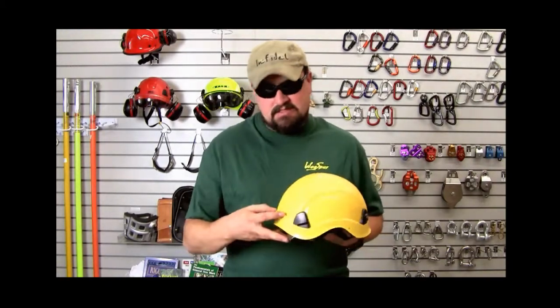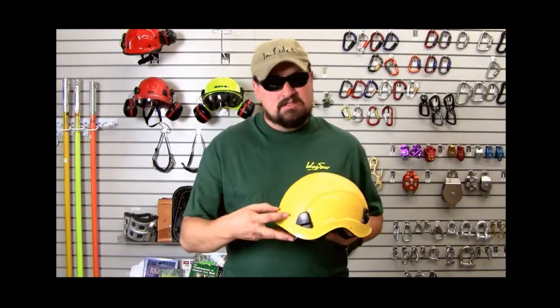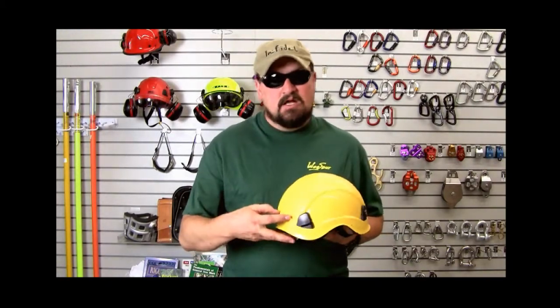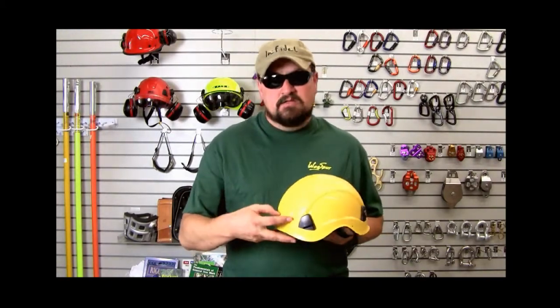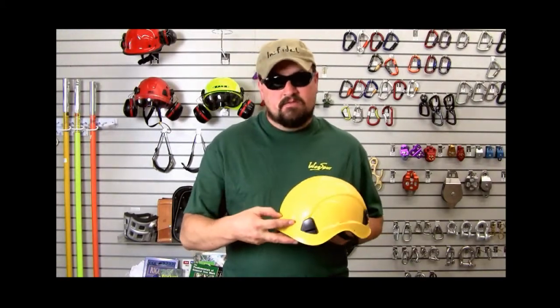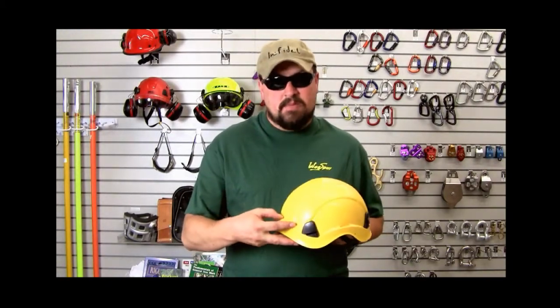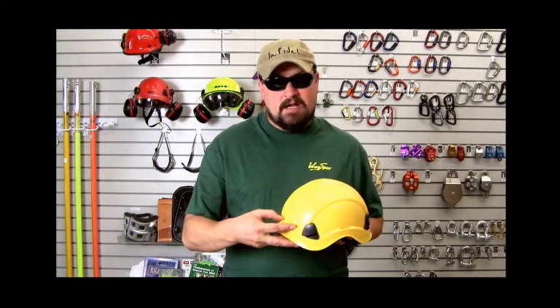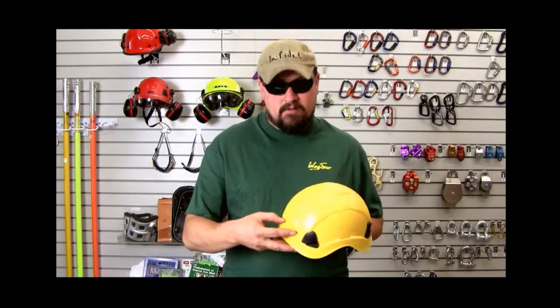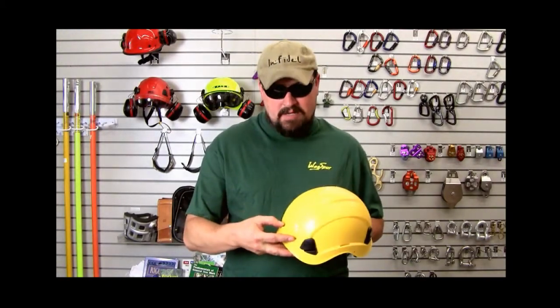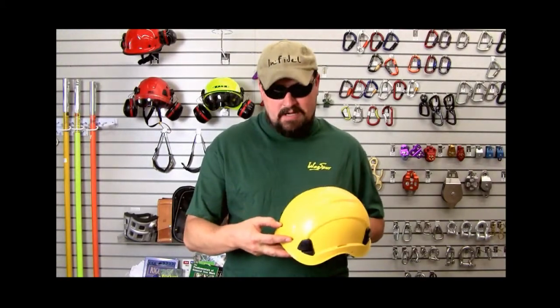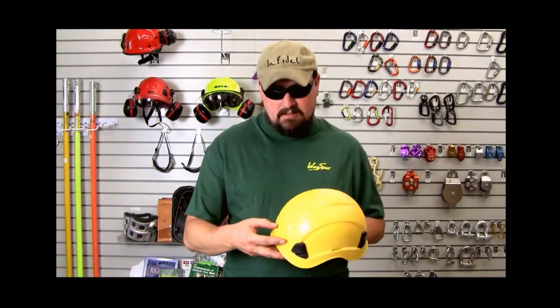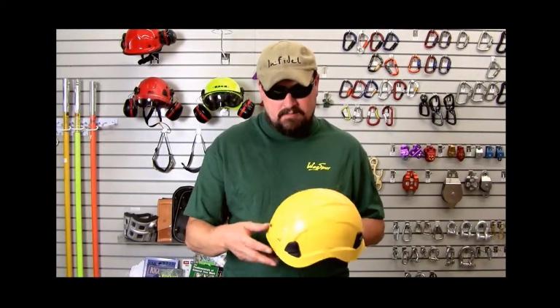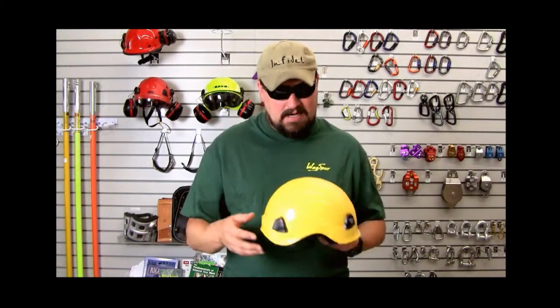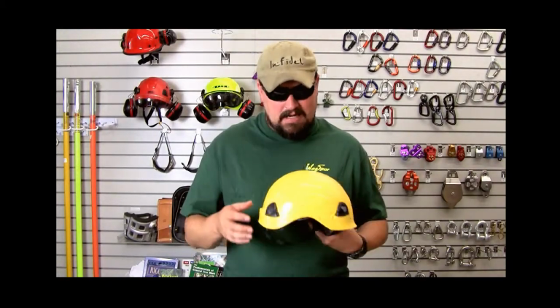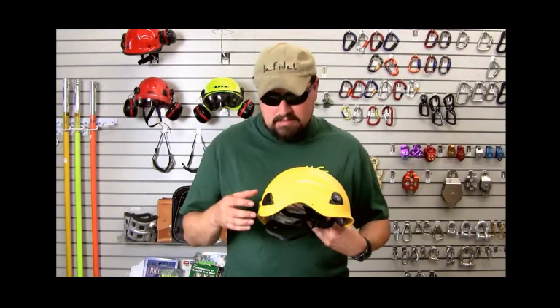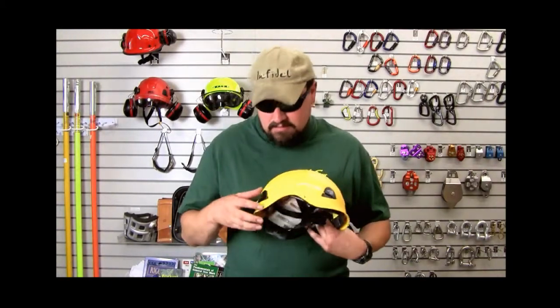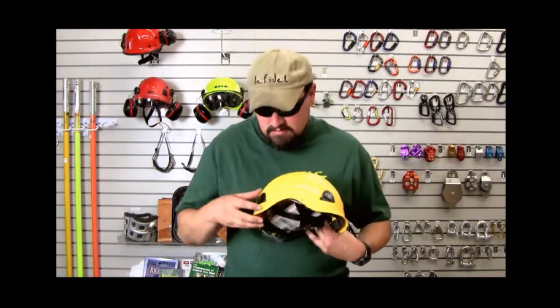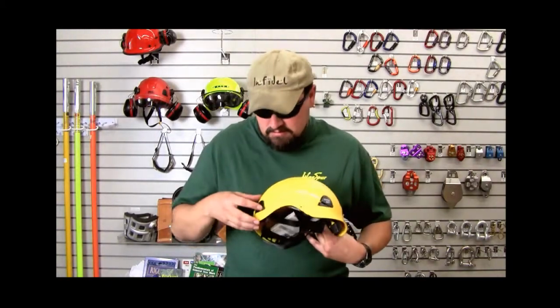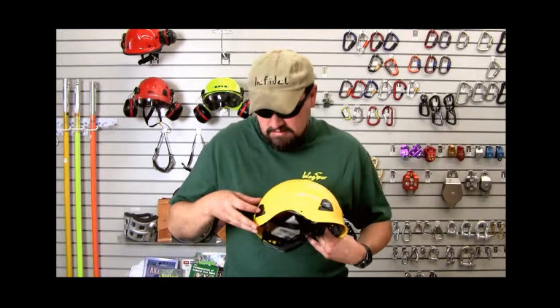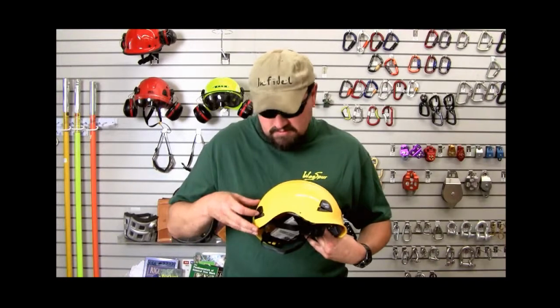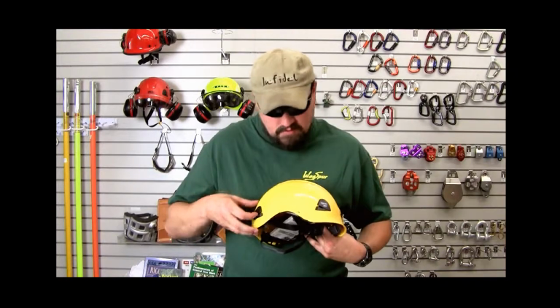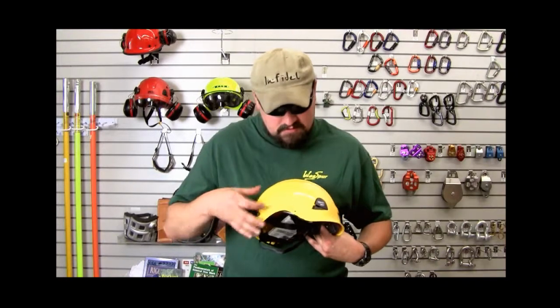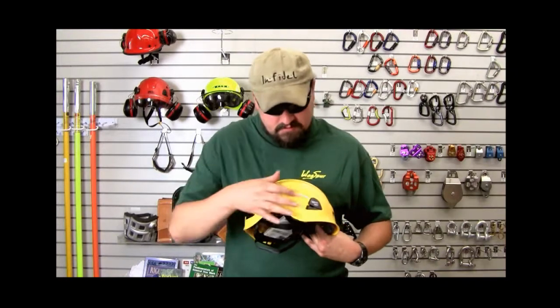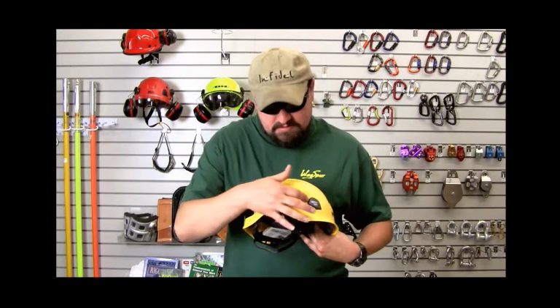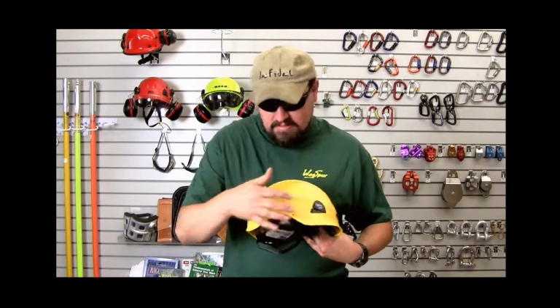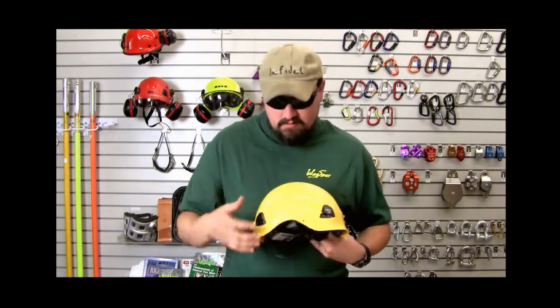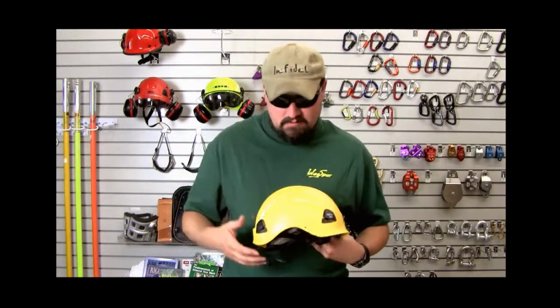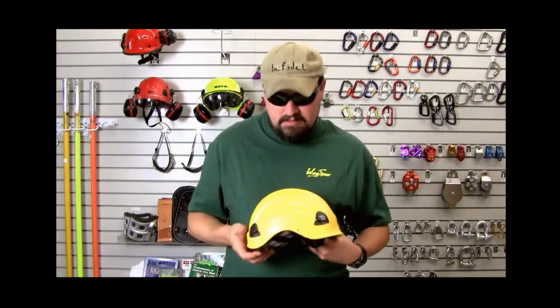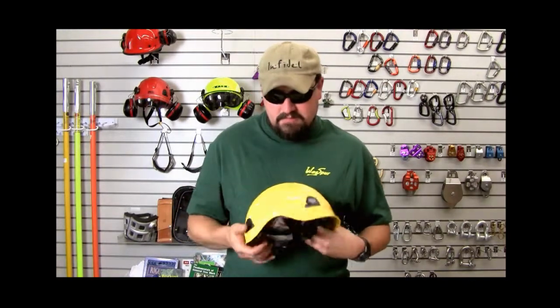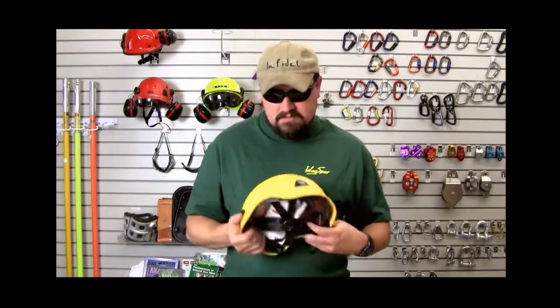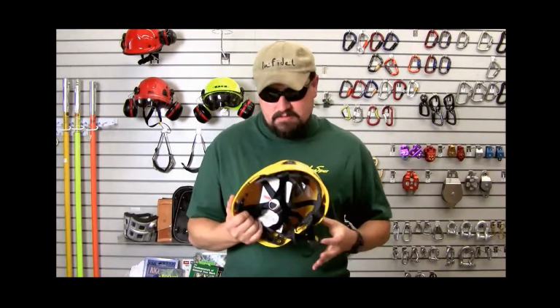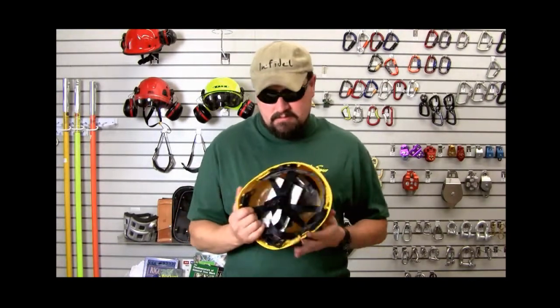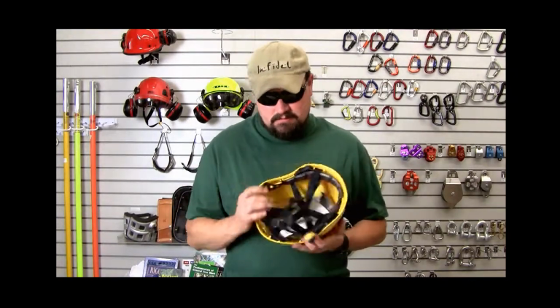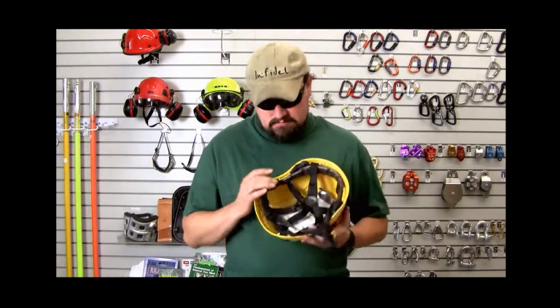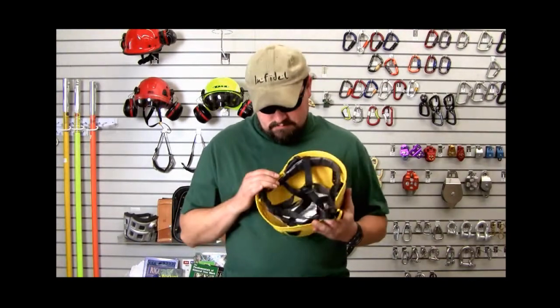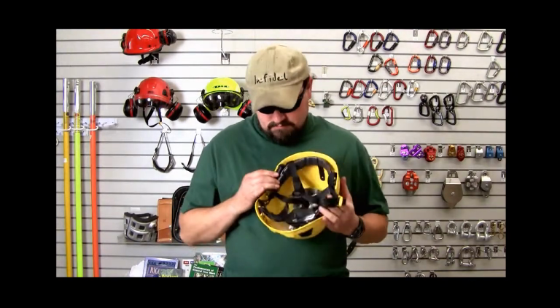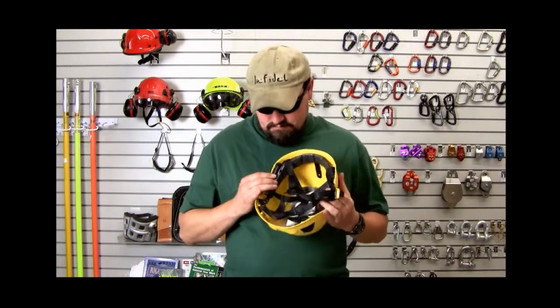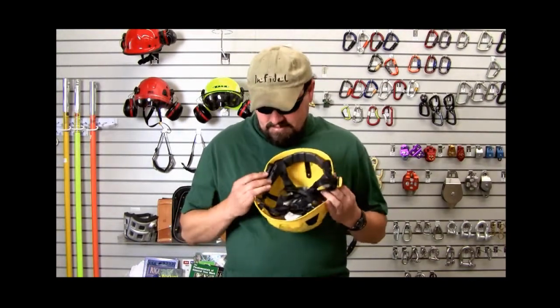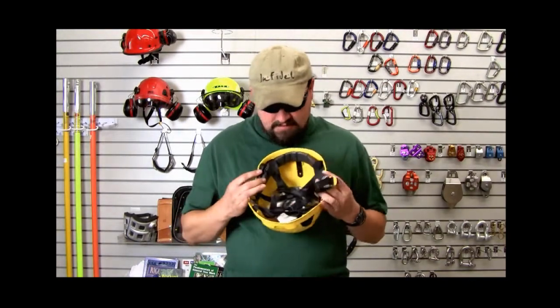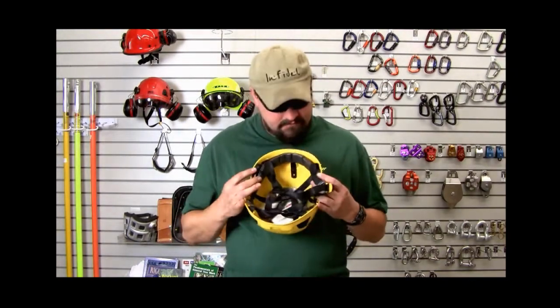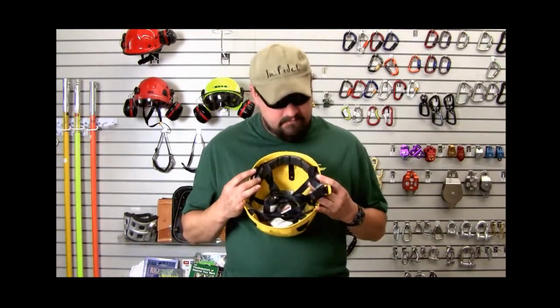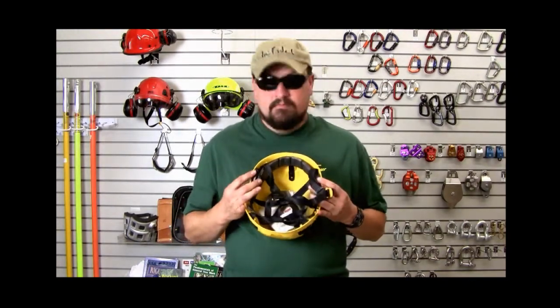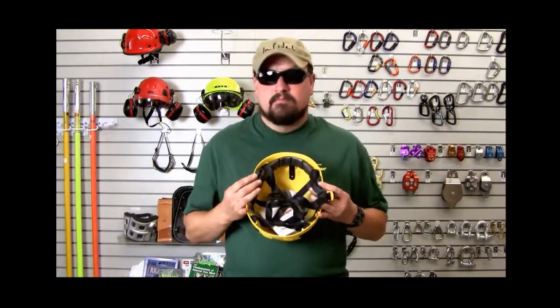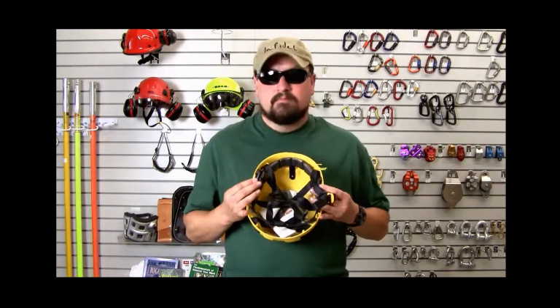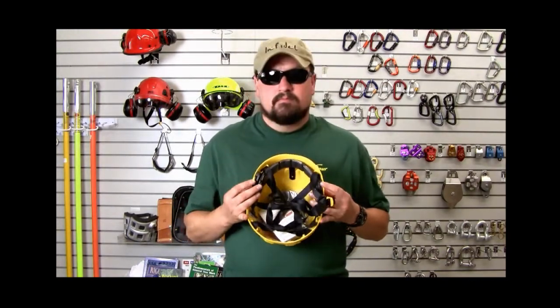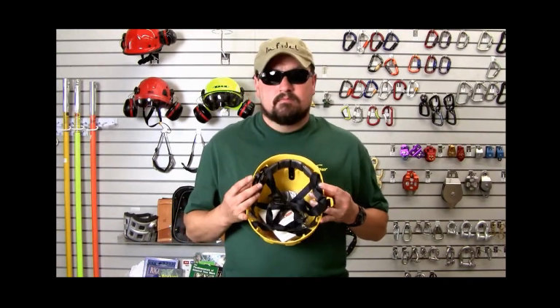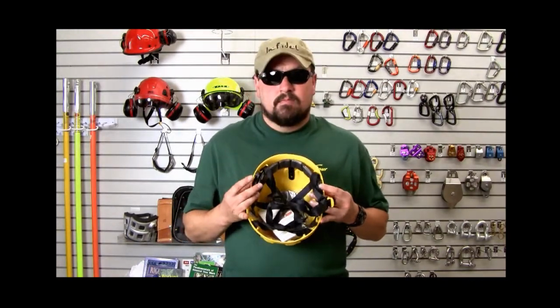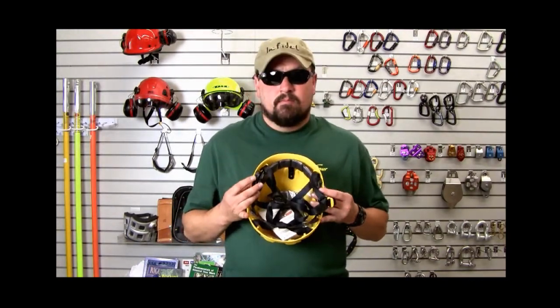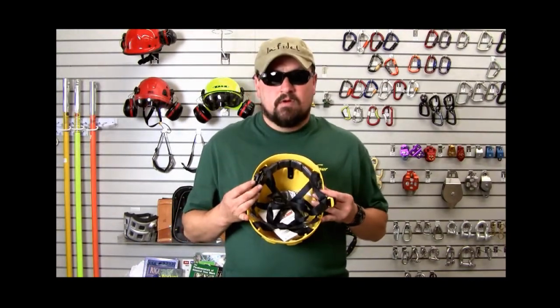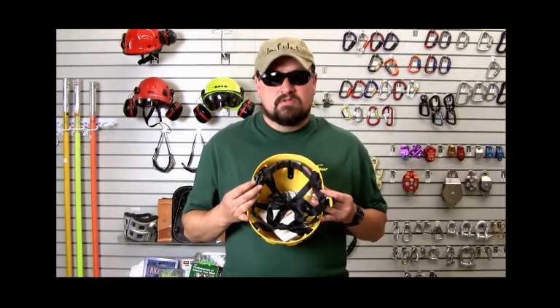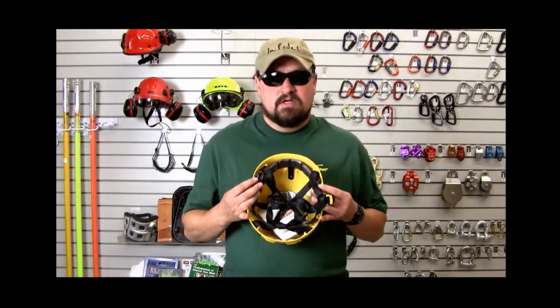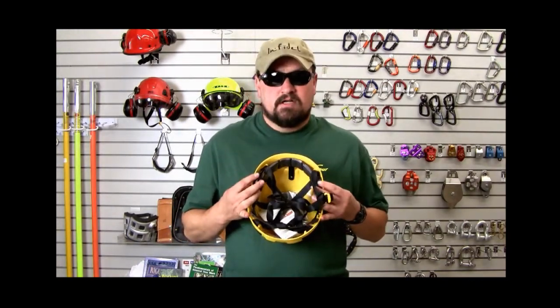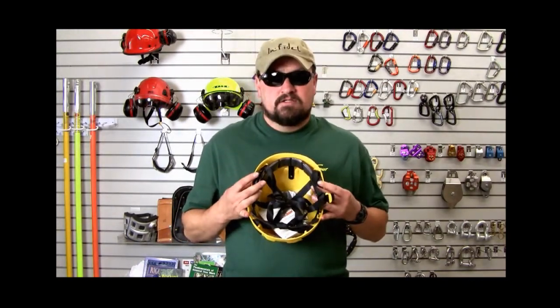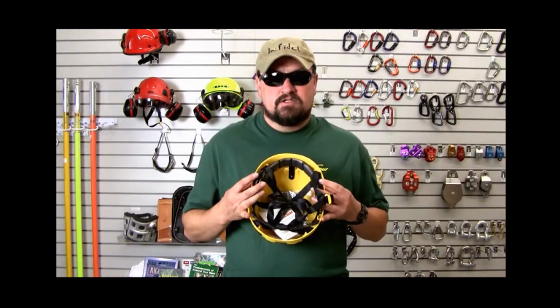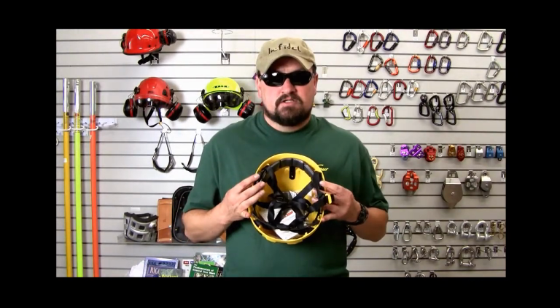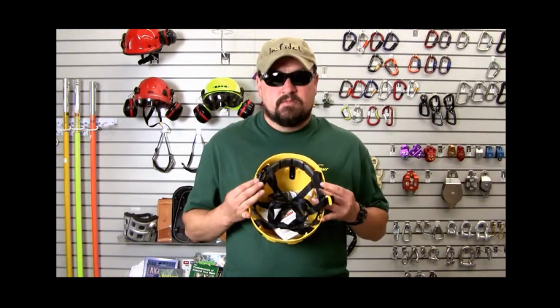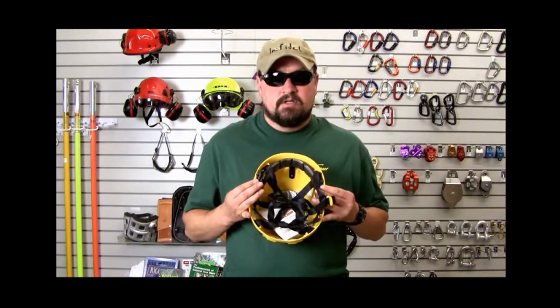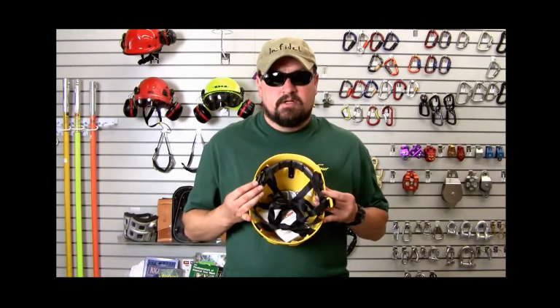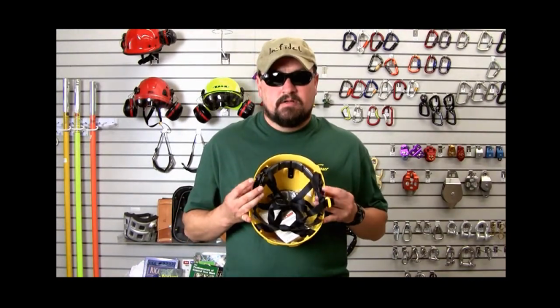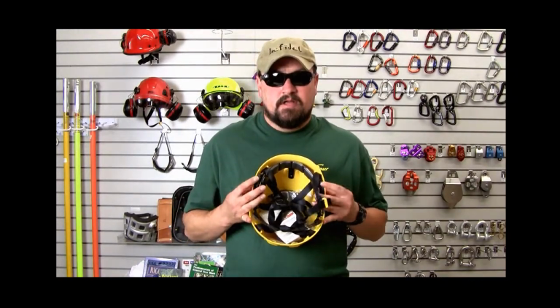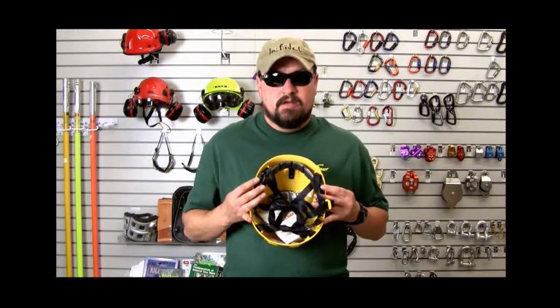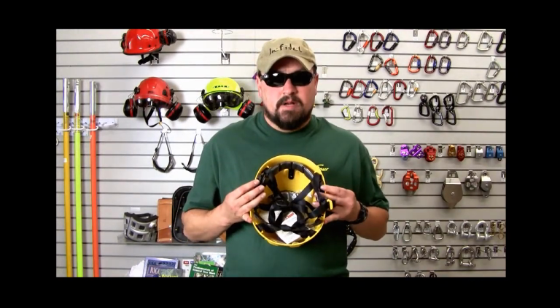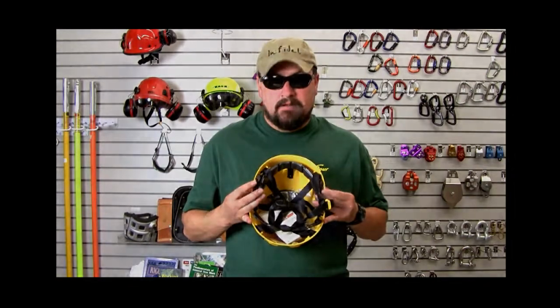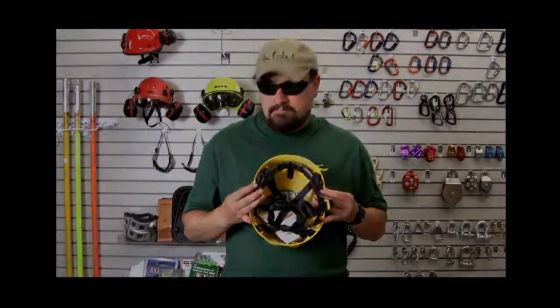It has the slots for the battery pack on the back, as well as the retainer clips, and on both sides adjustability on the headband.